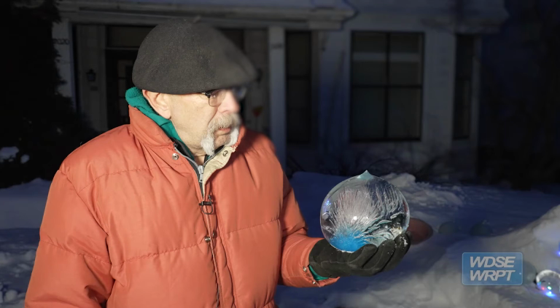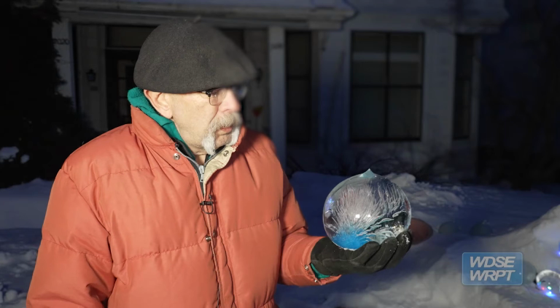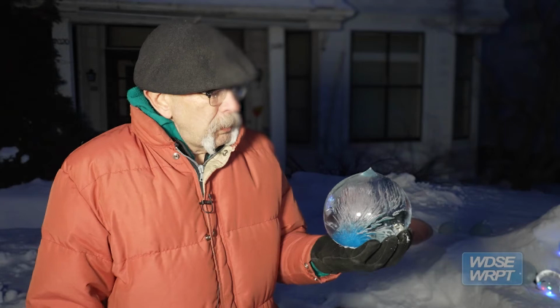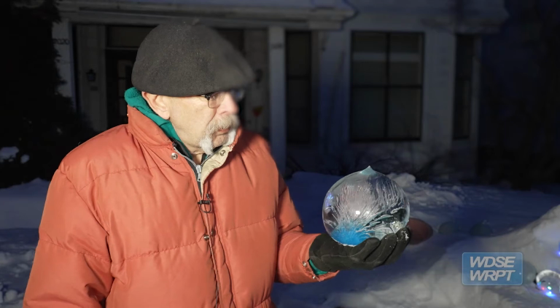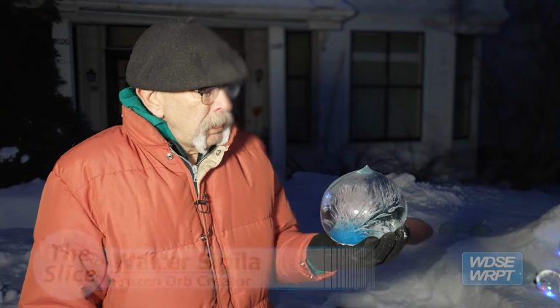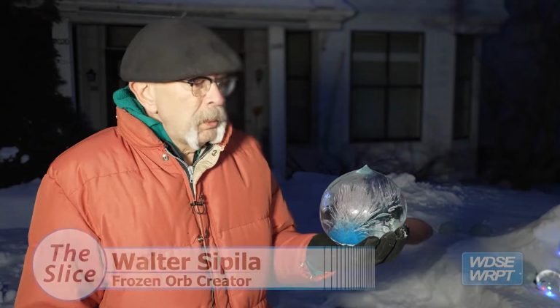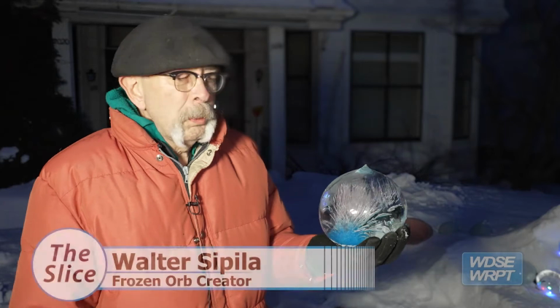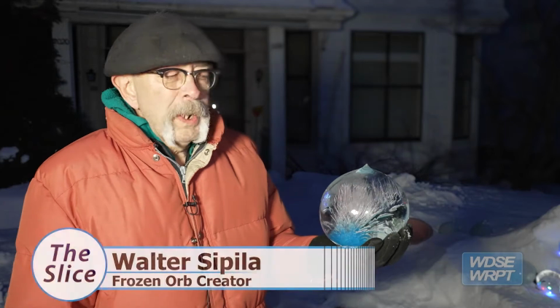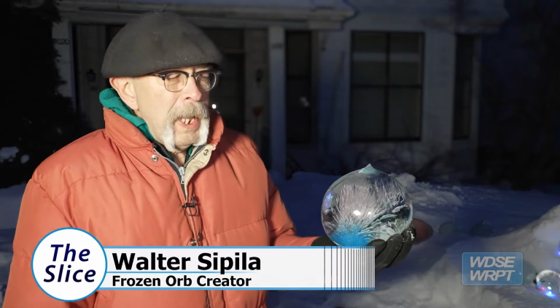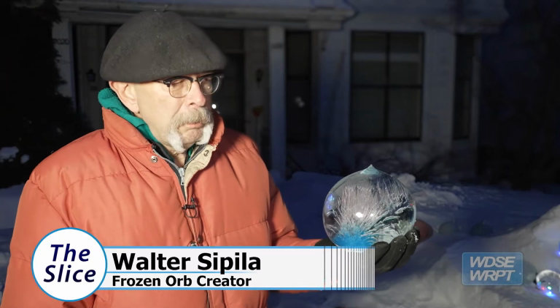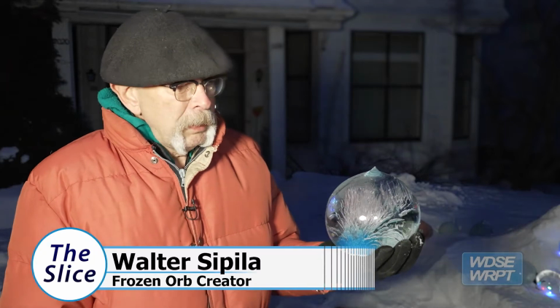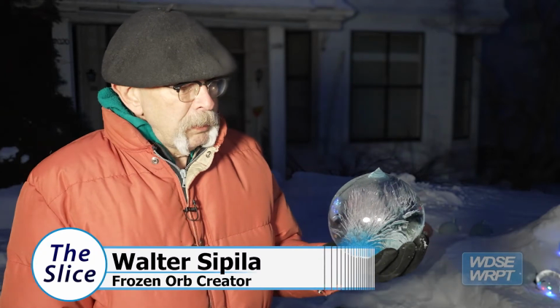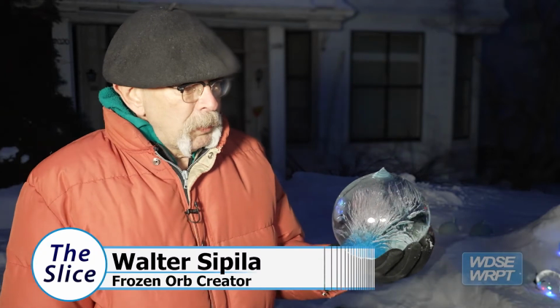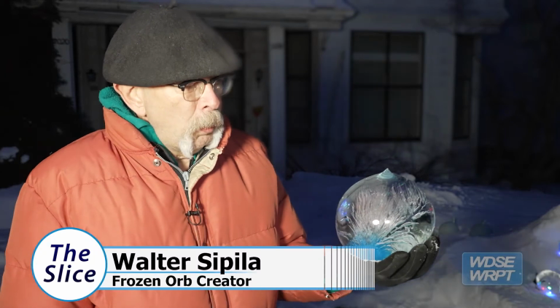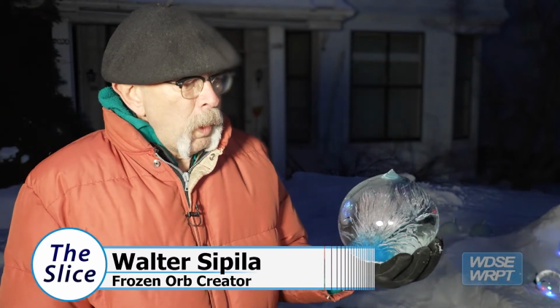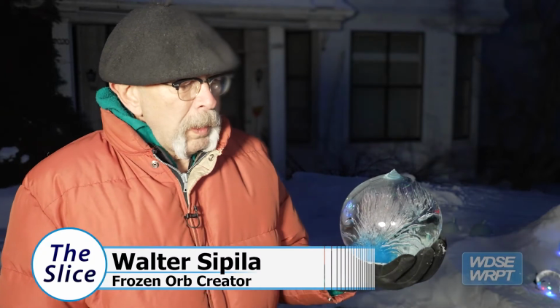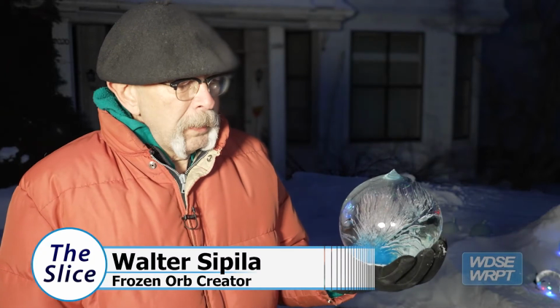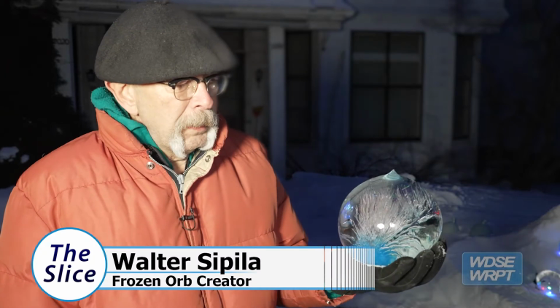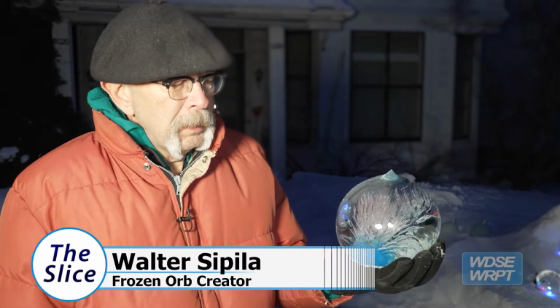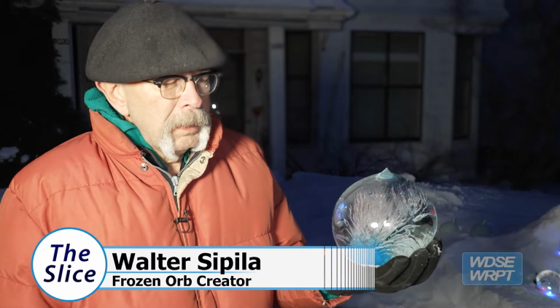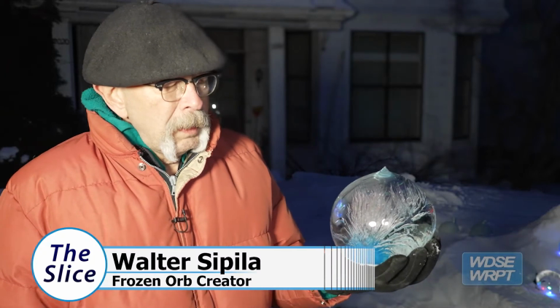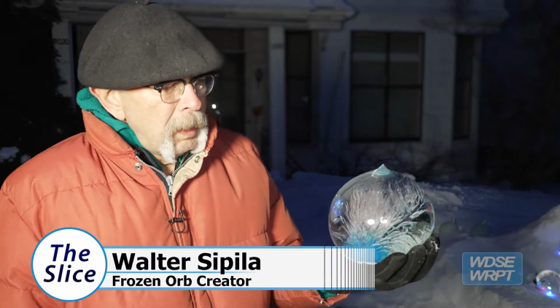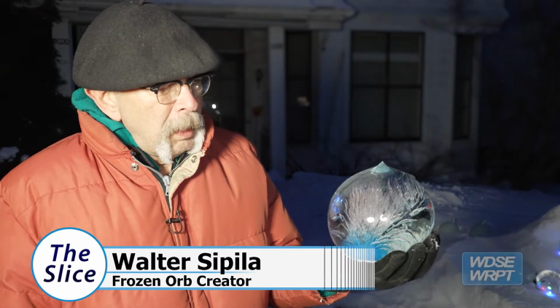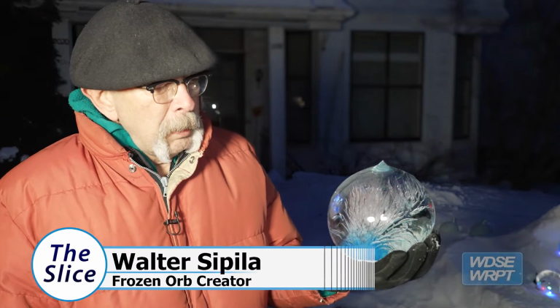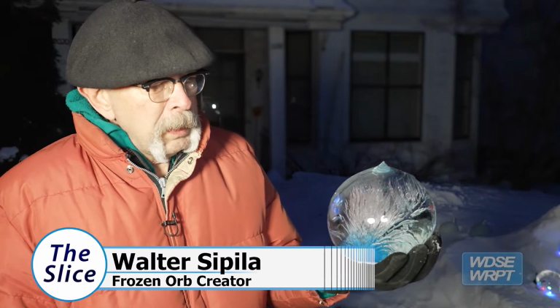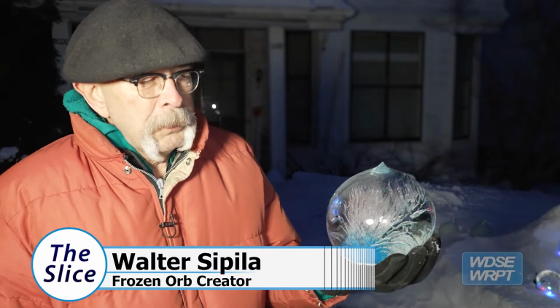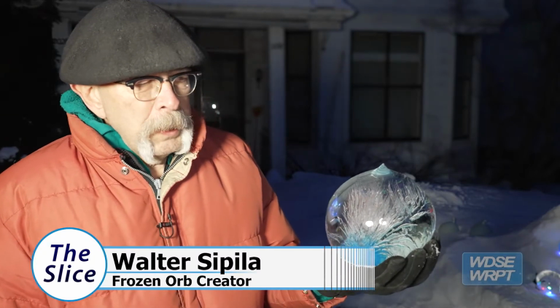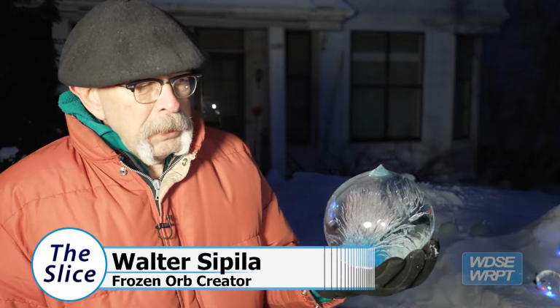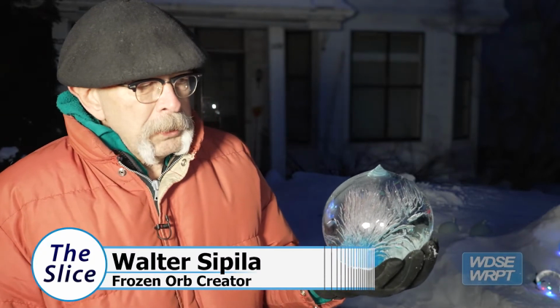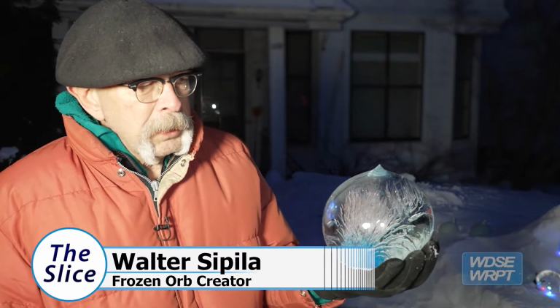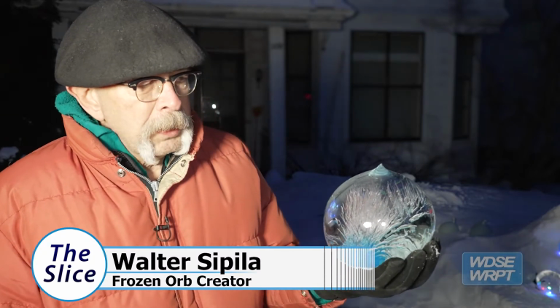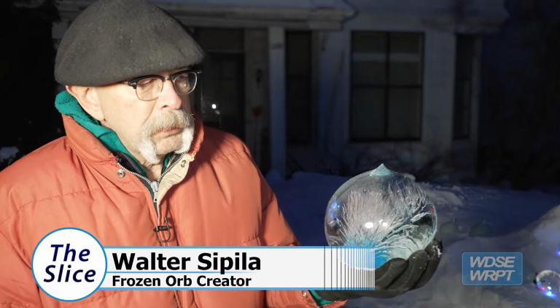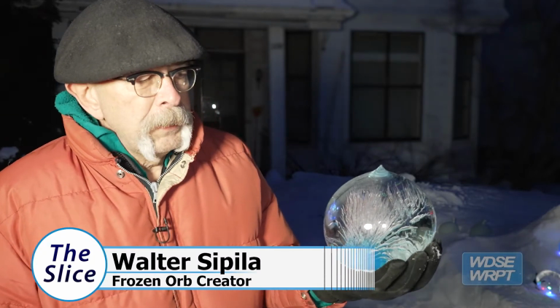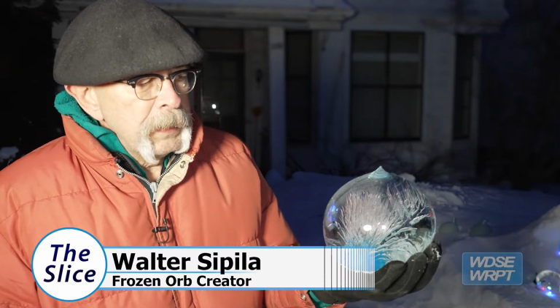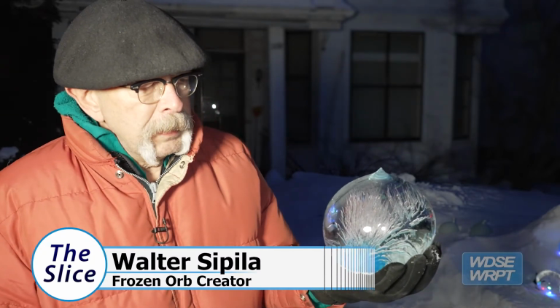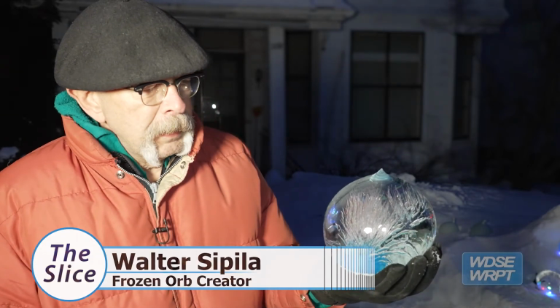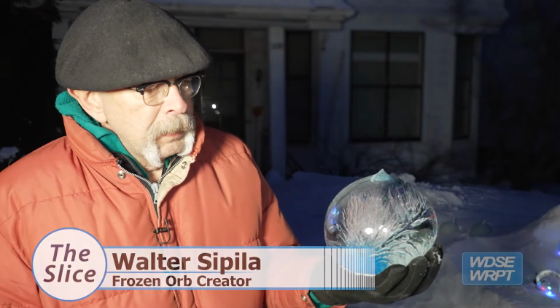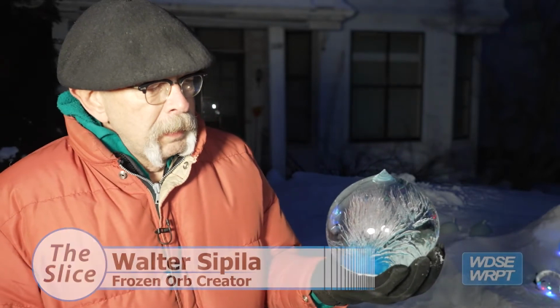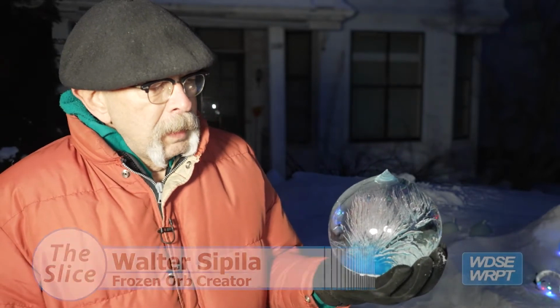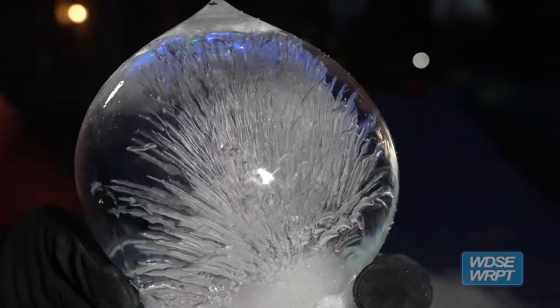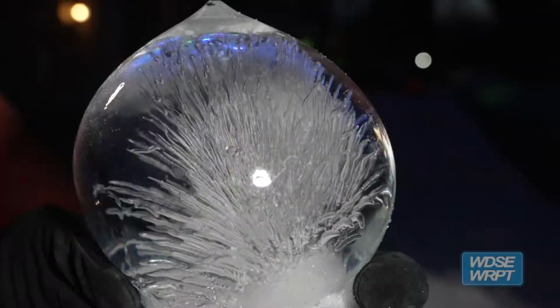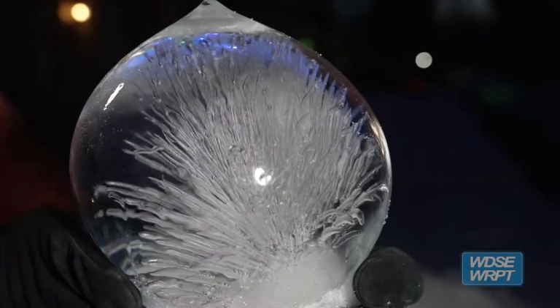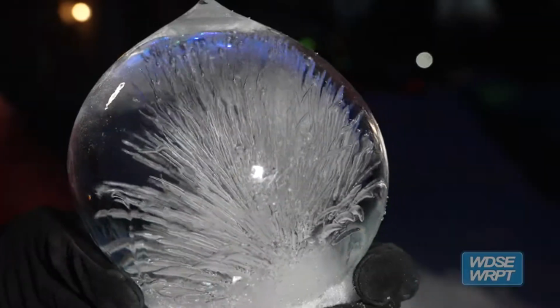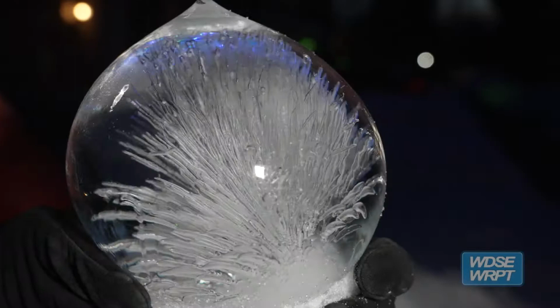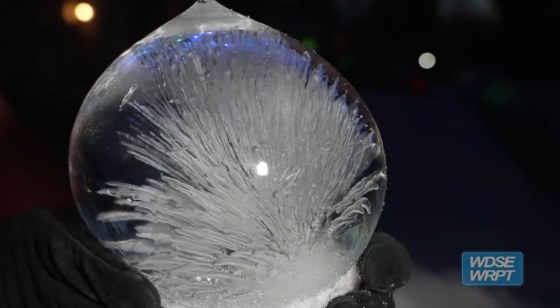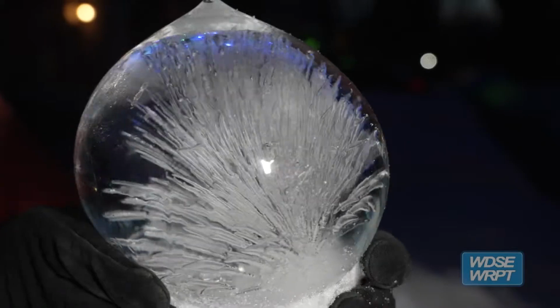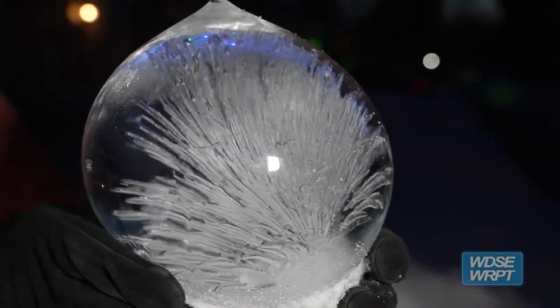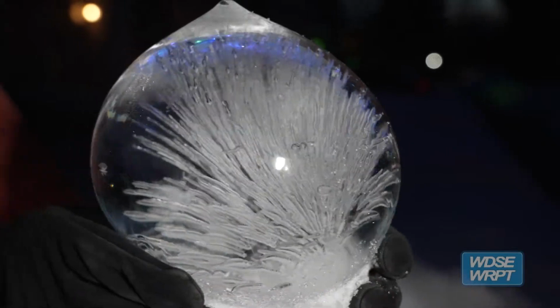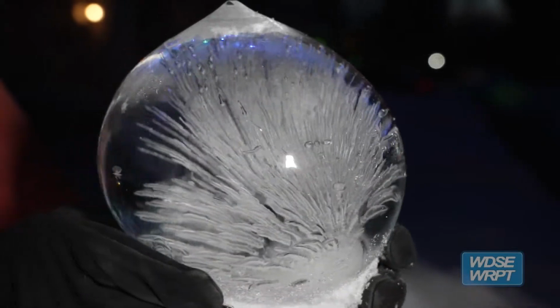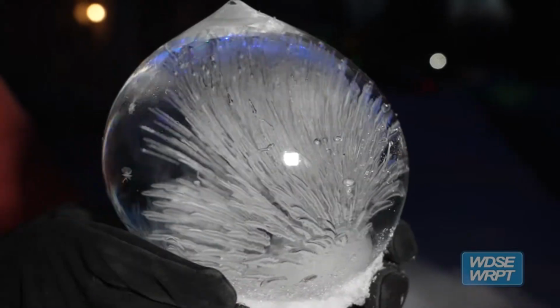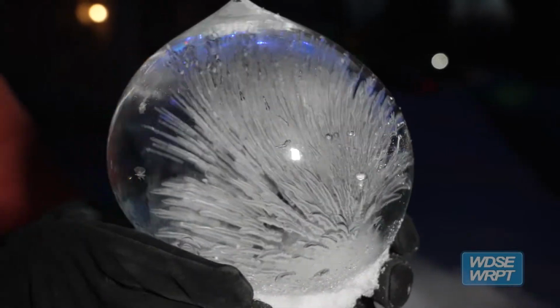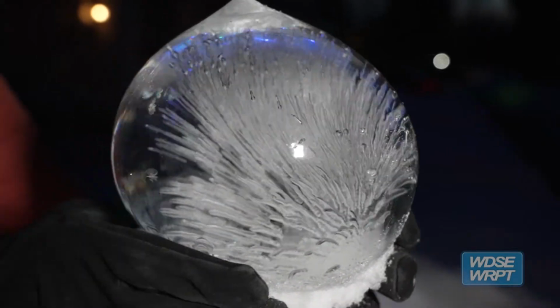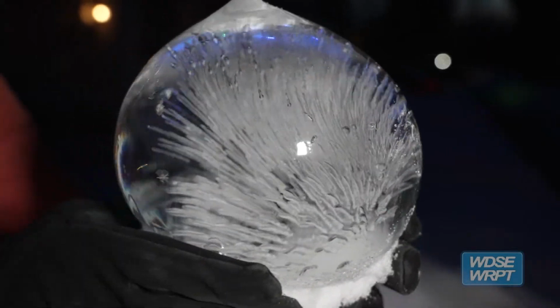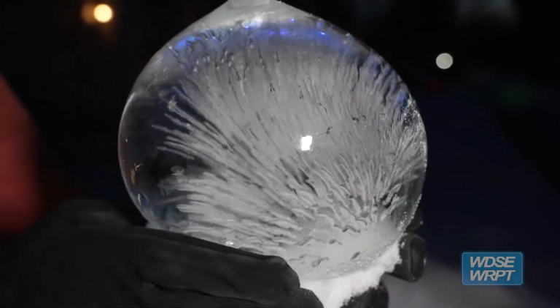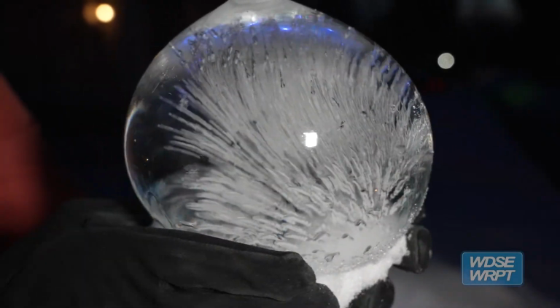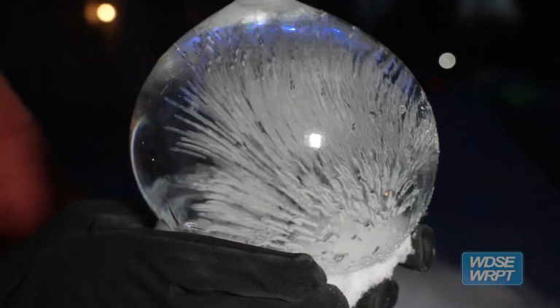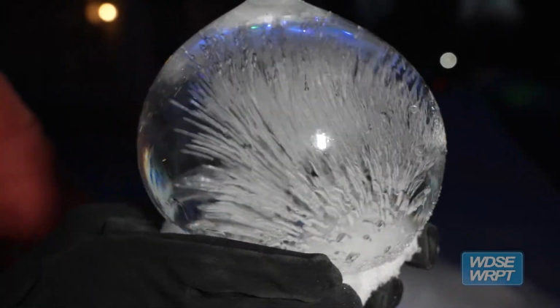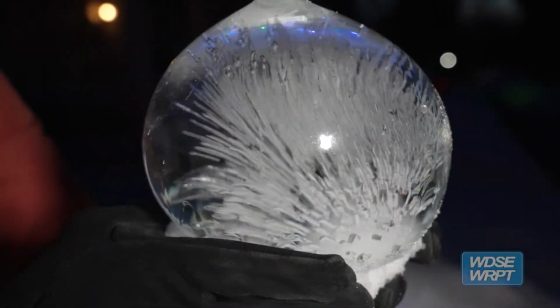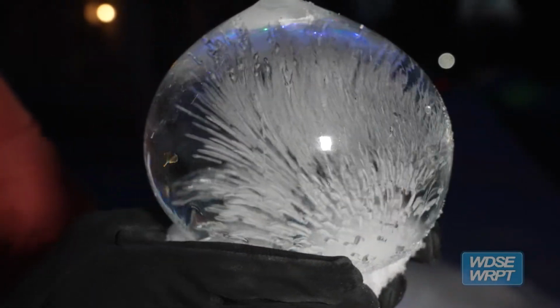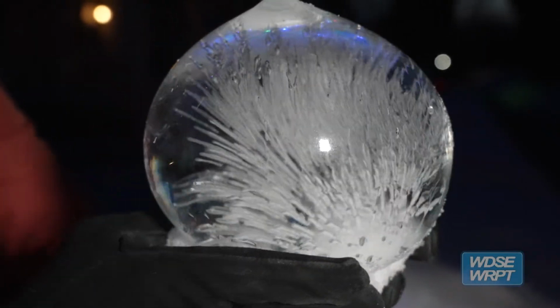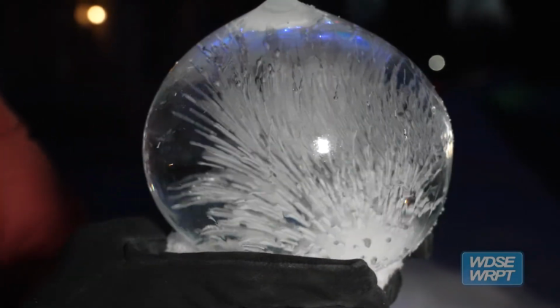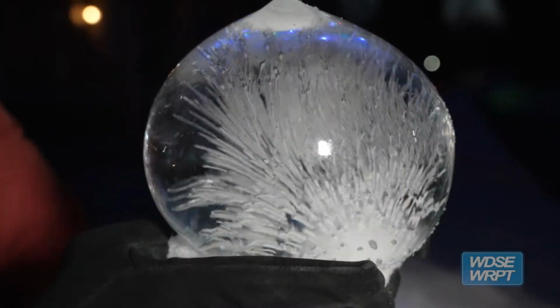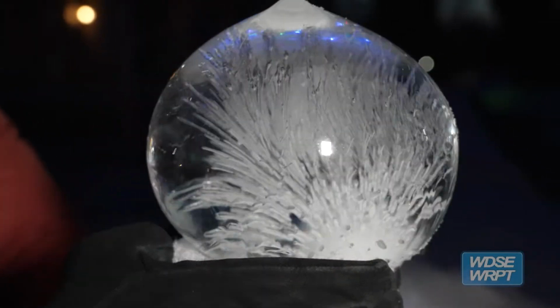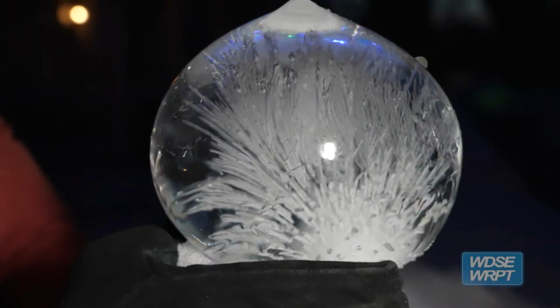This is what happens to water when it freezes in a sphere between freezing and 15 degrees.